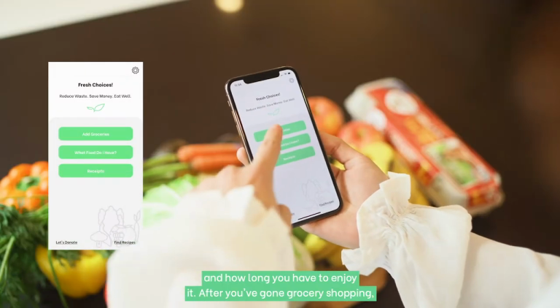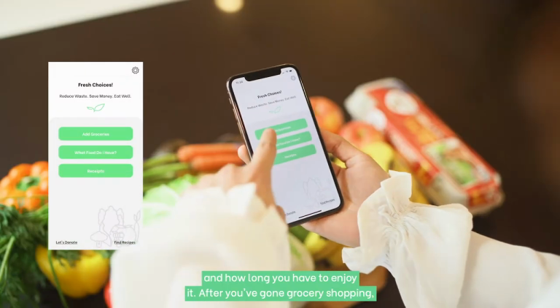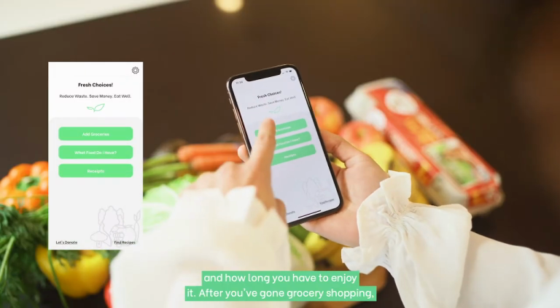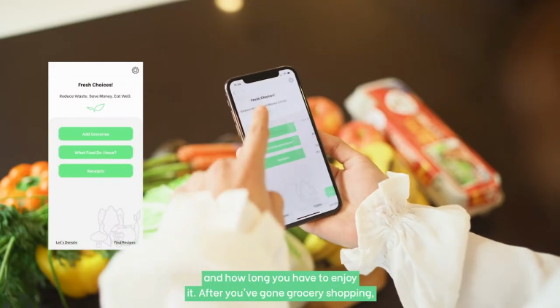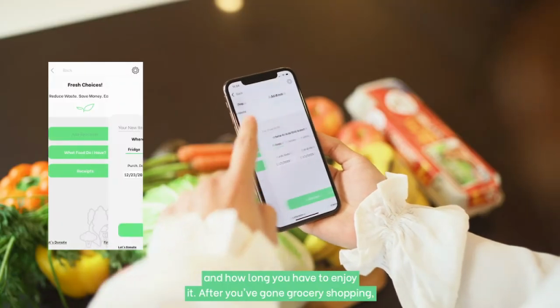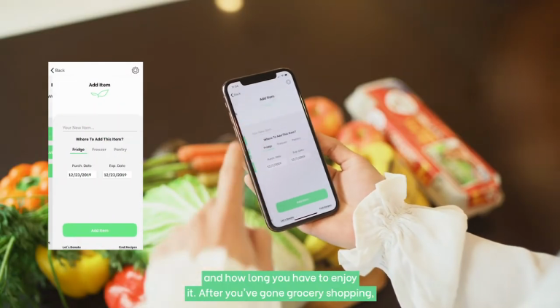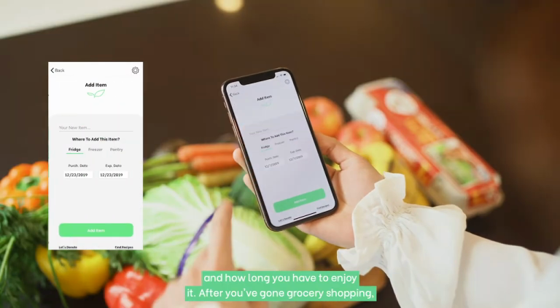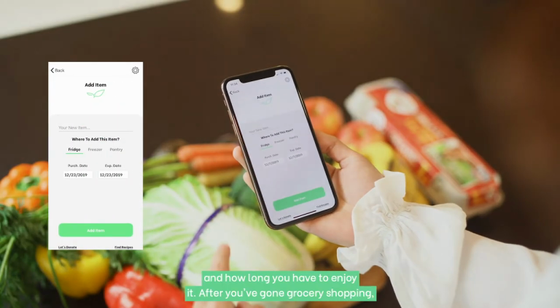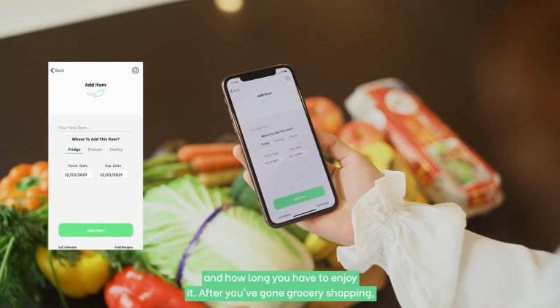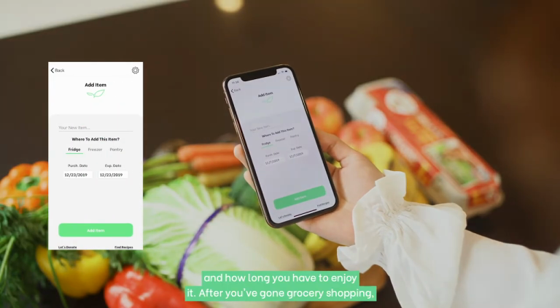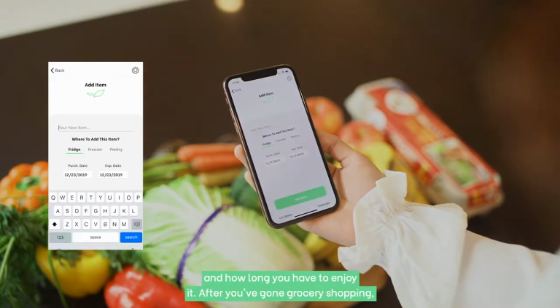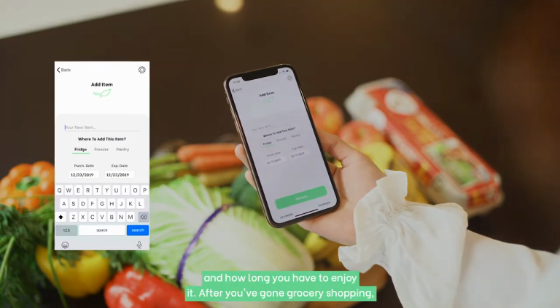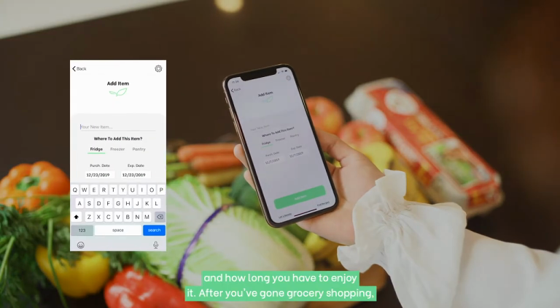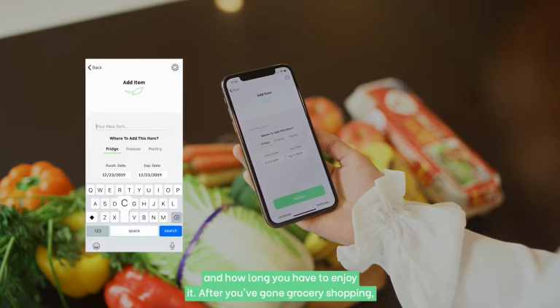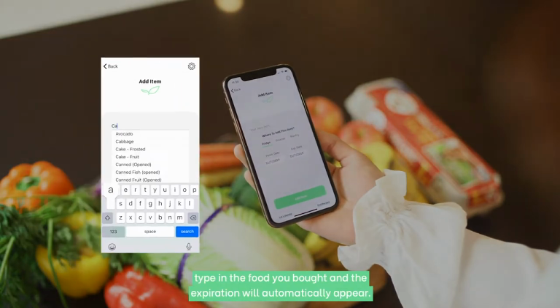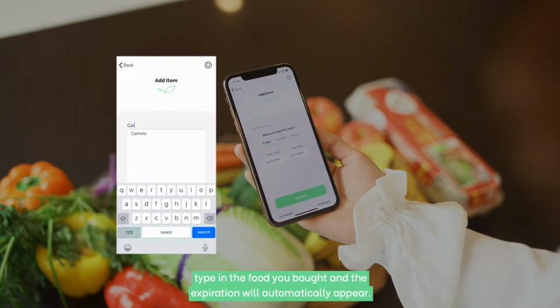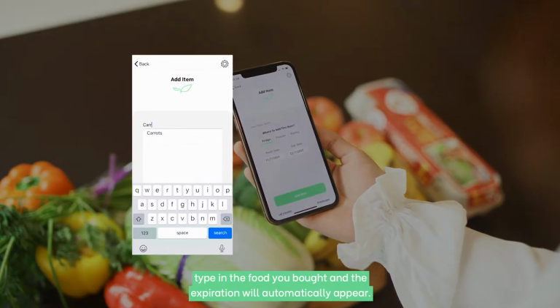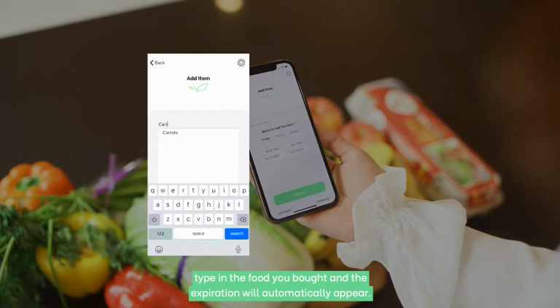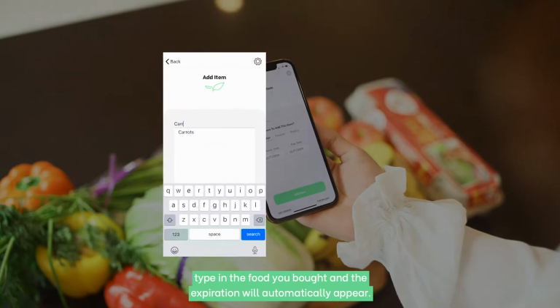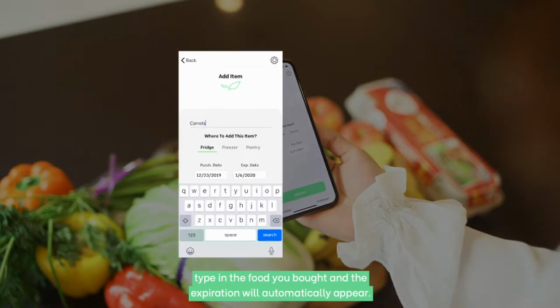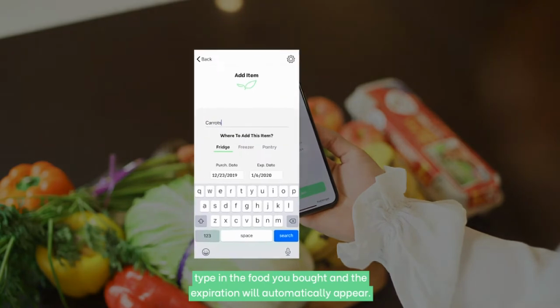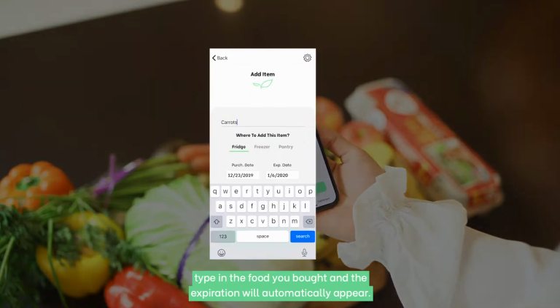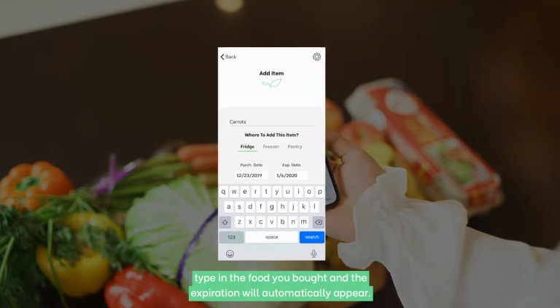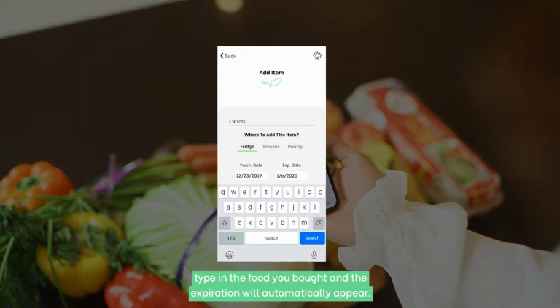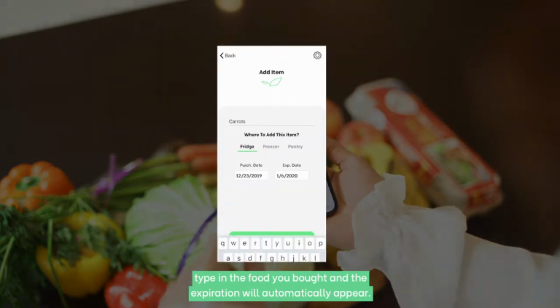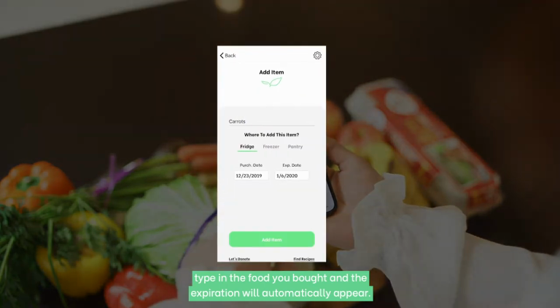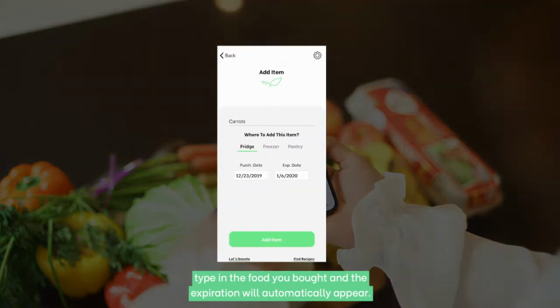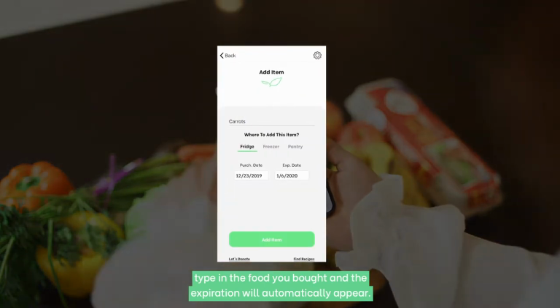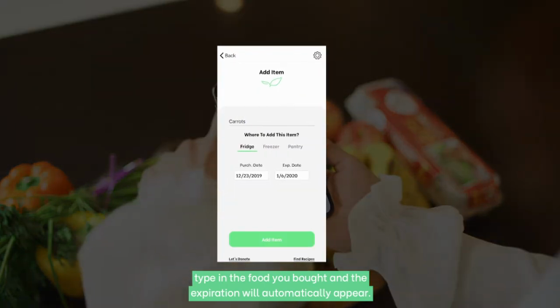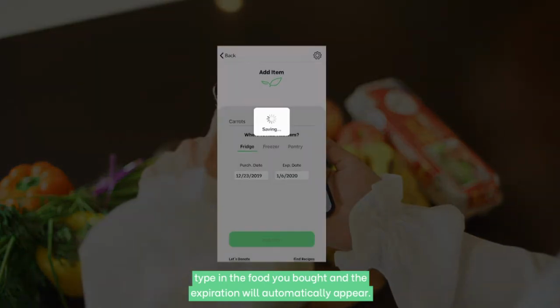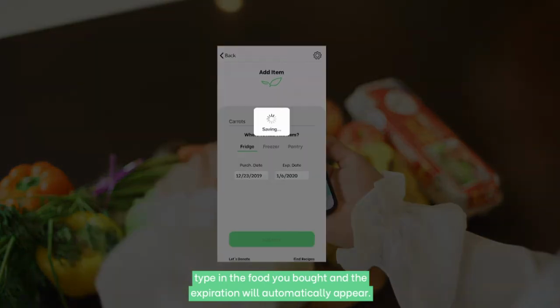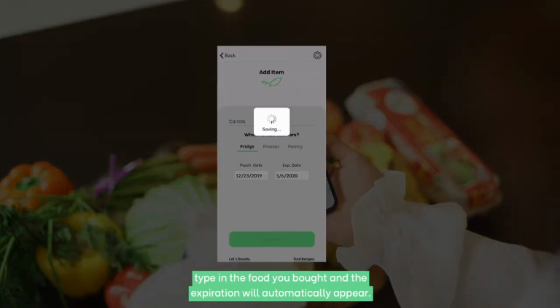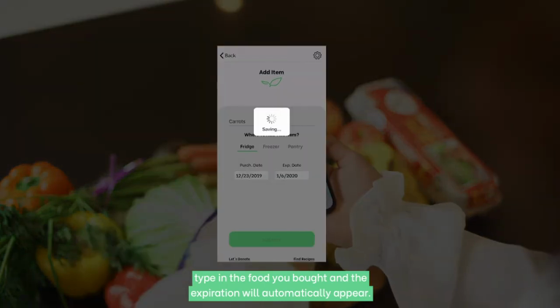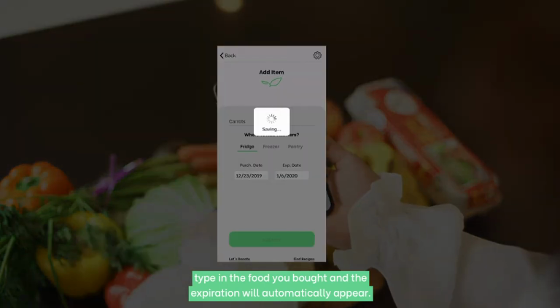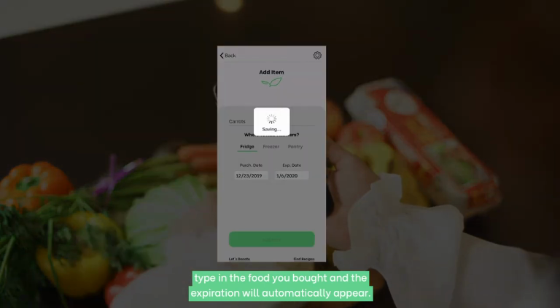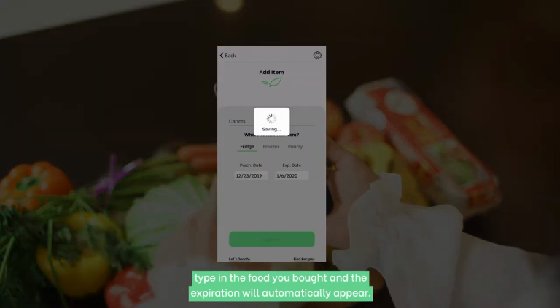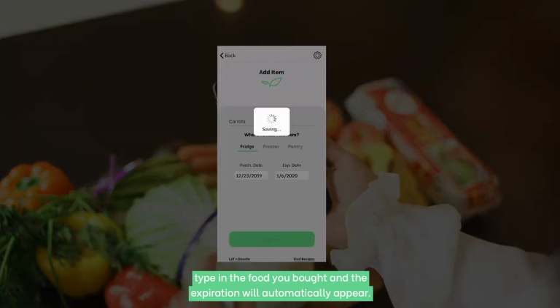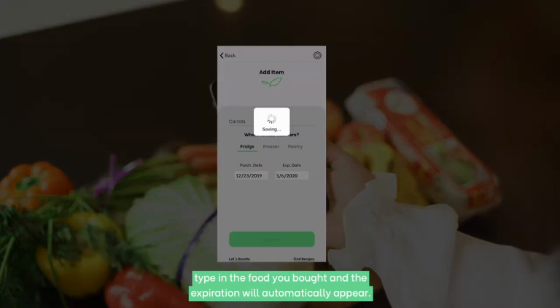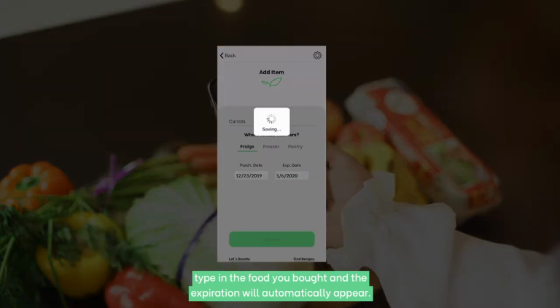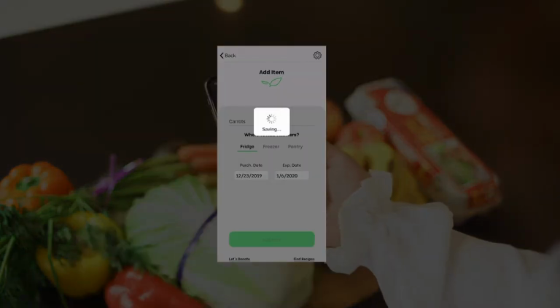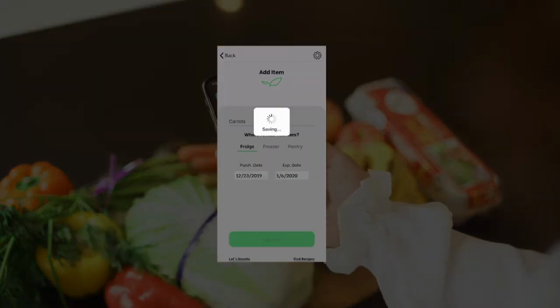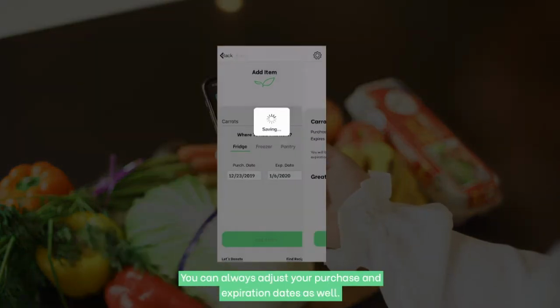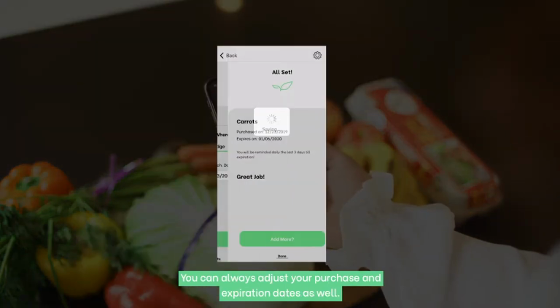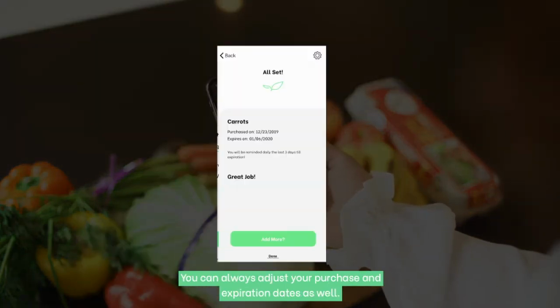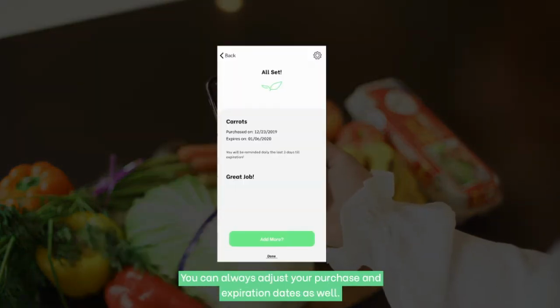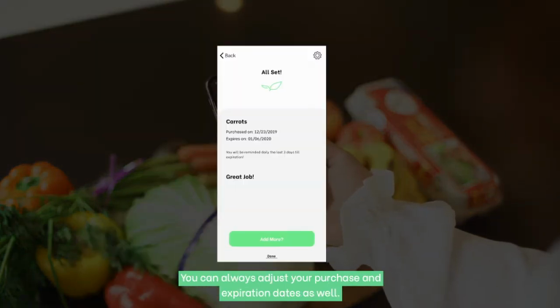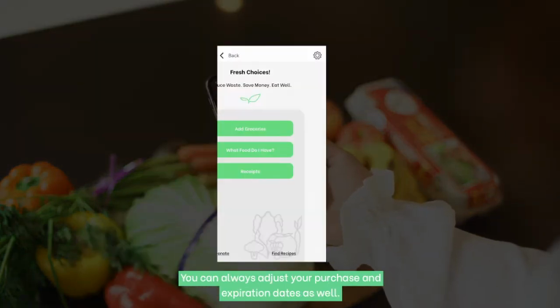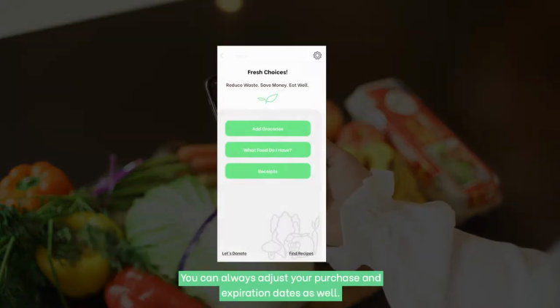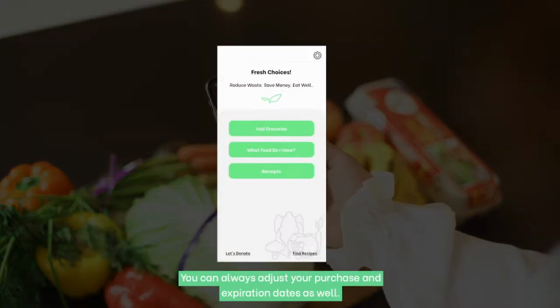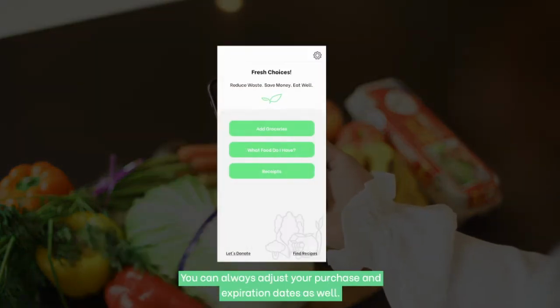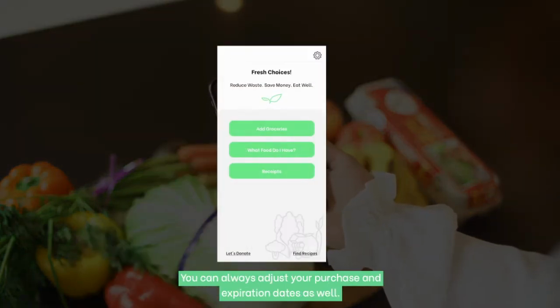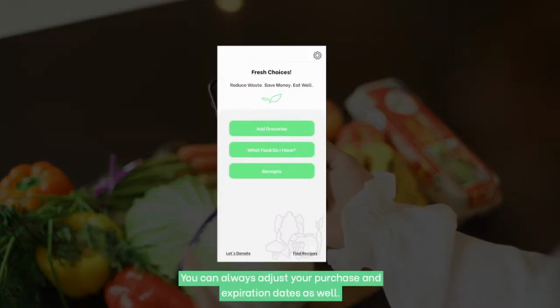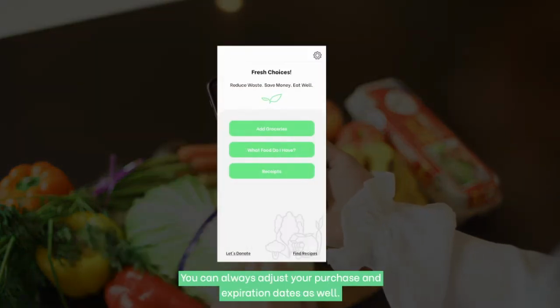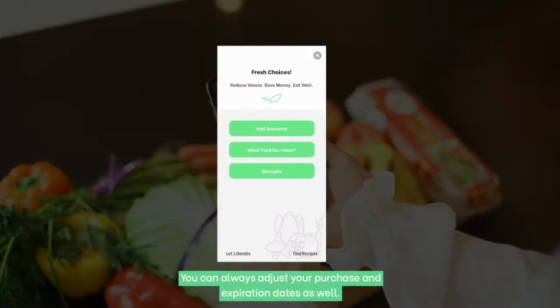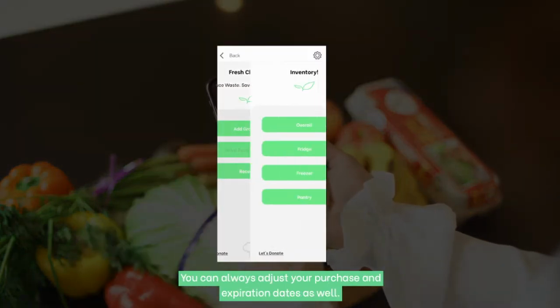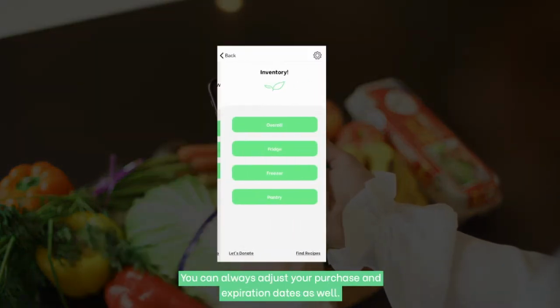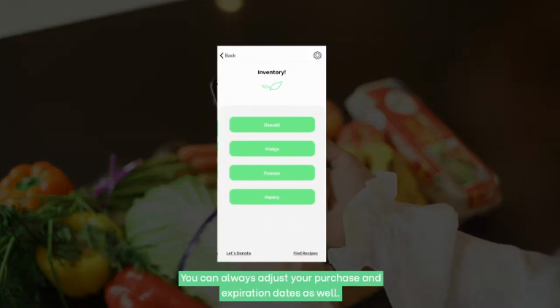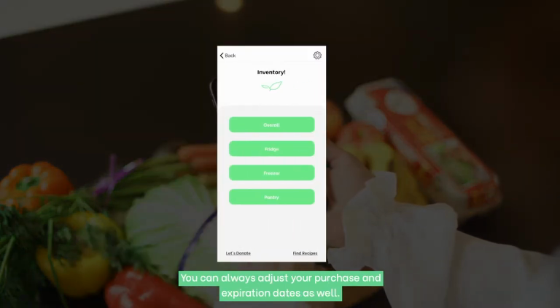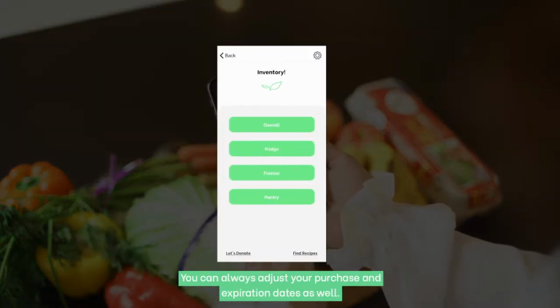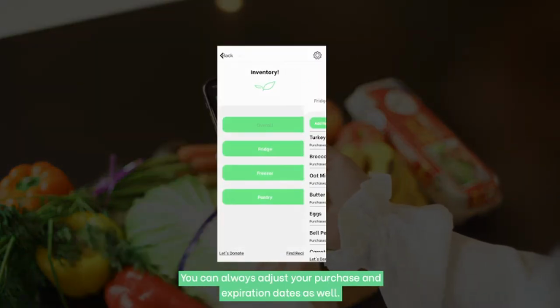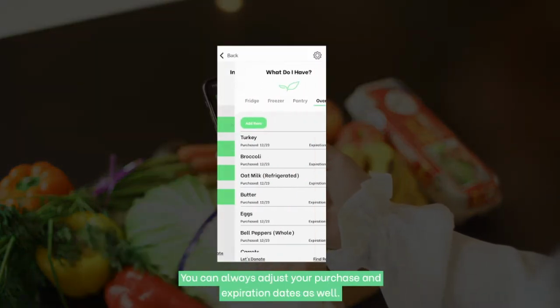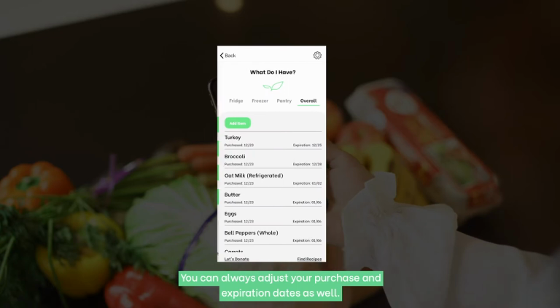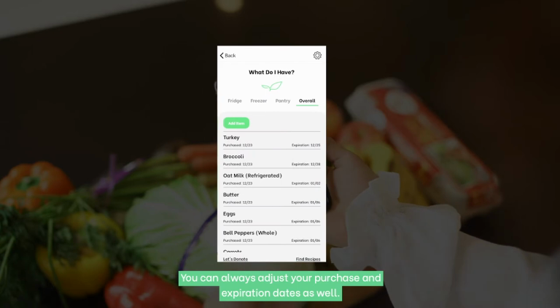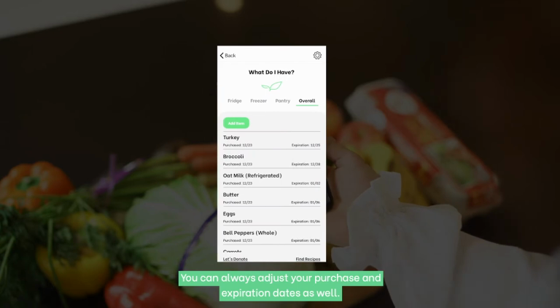After you've gone grocery shopping, type in the food you bought and the expiration will automatically appear. You can always adjust your purchase and expiration dates as well.